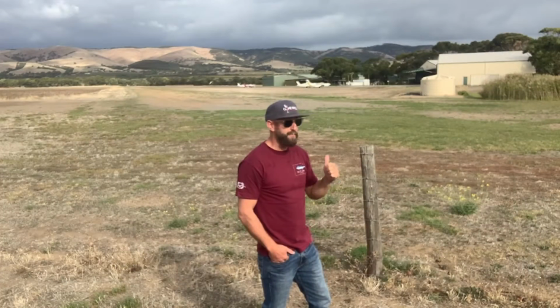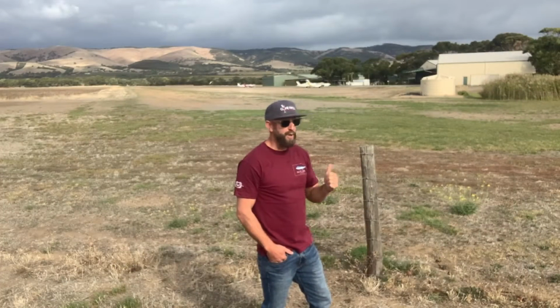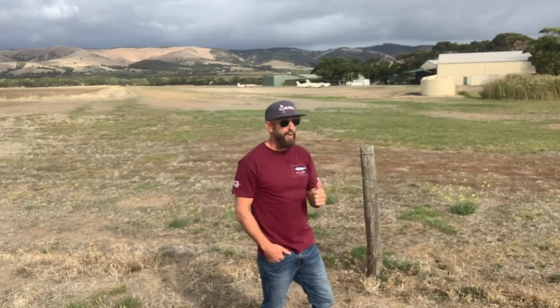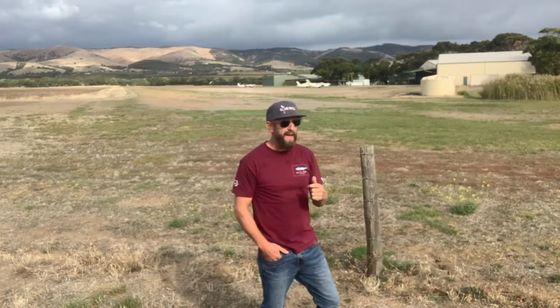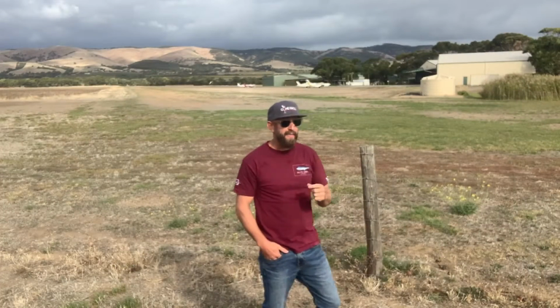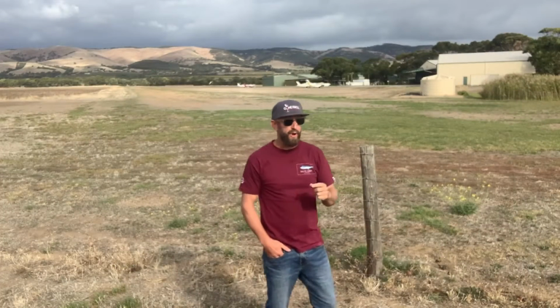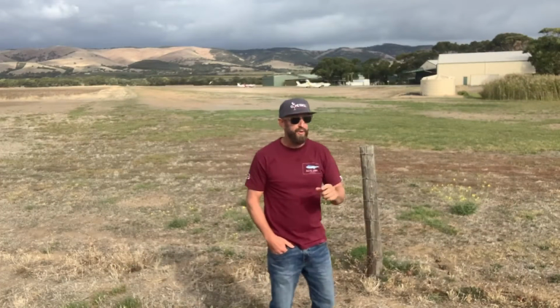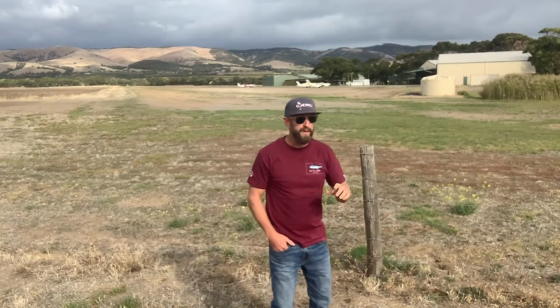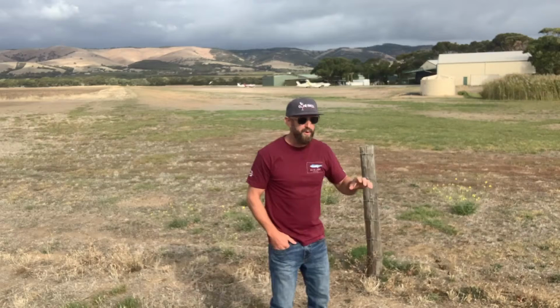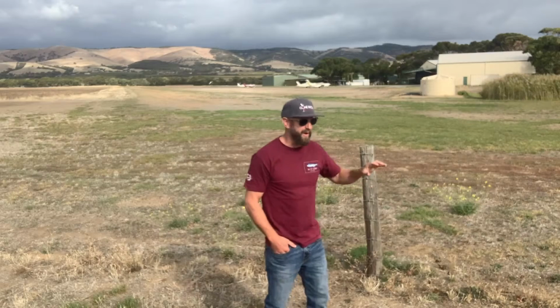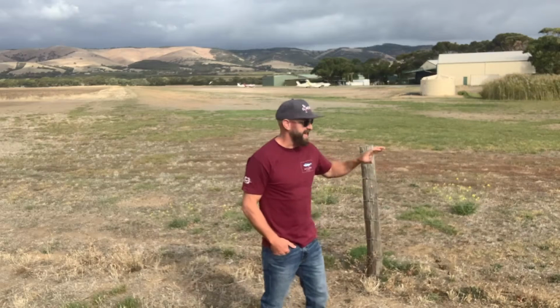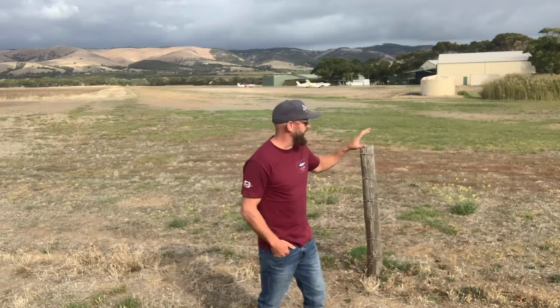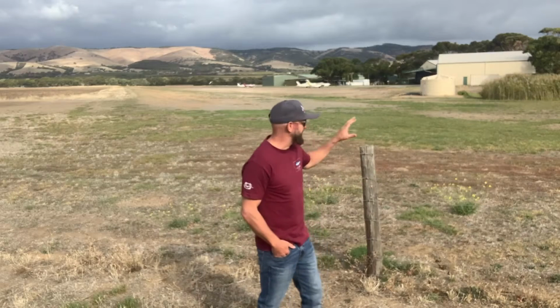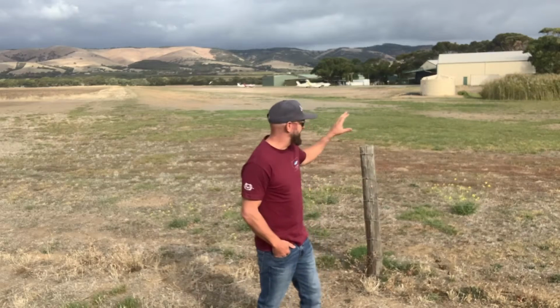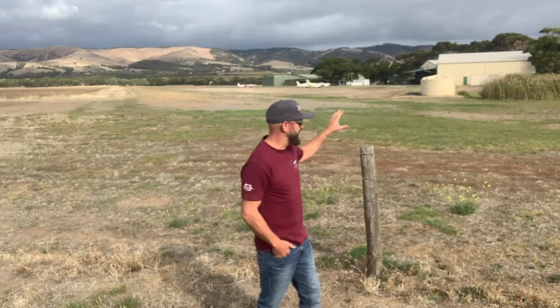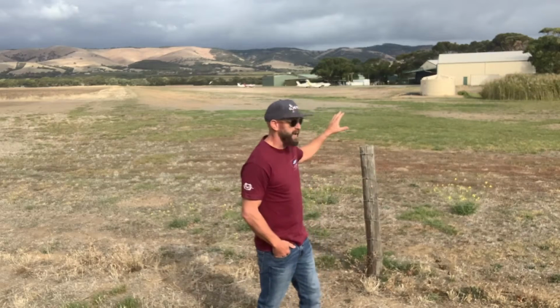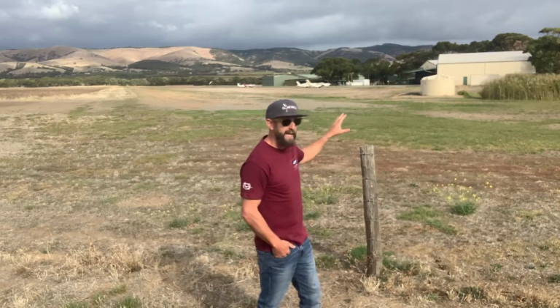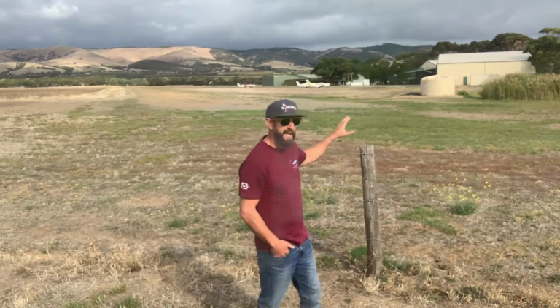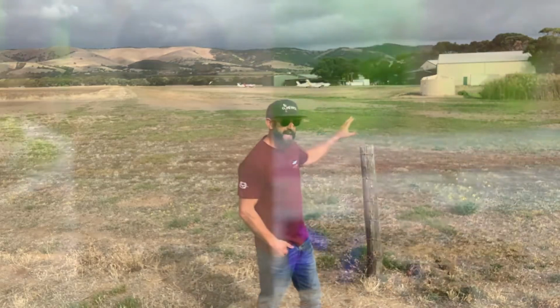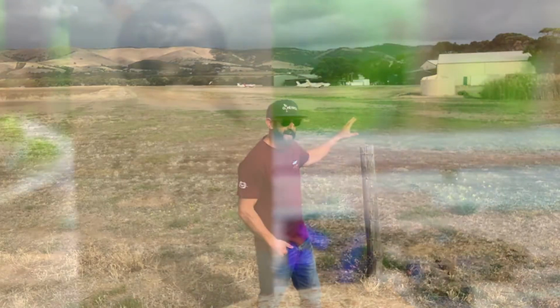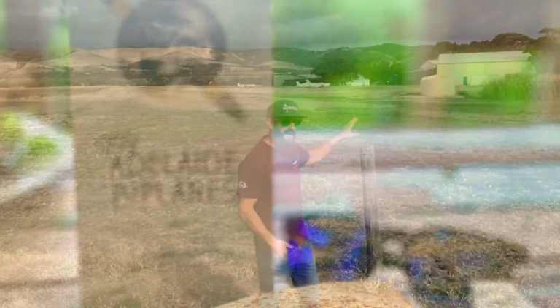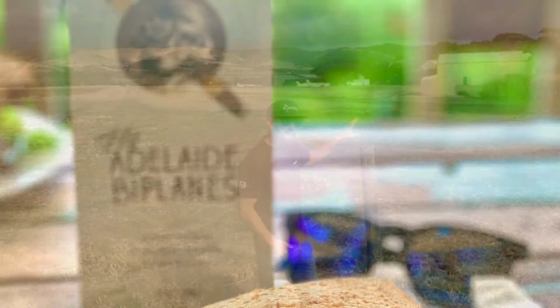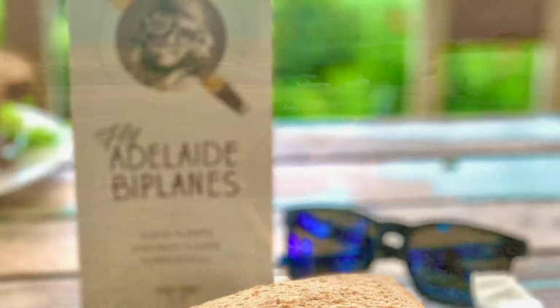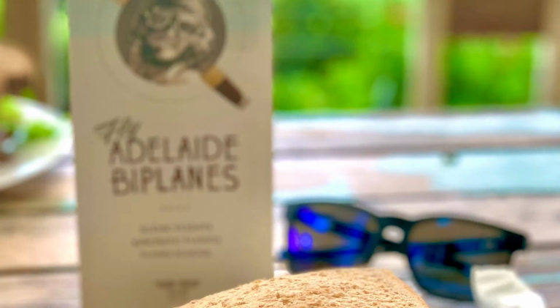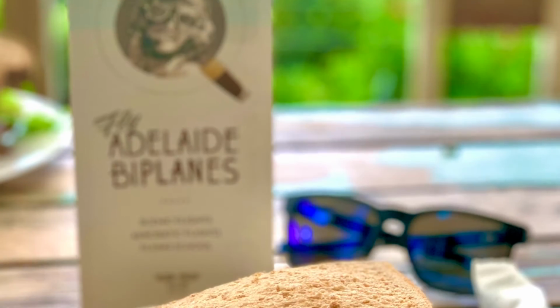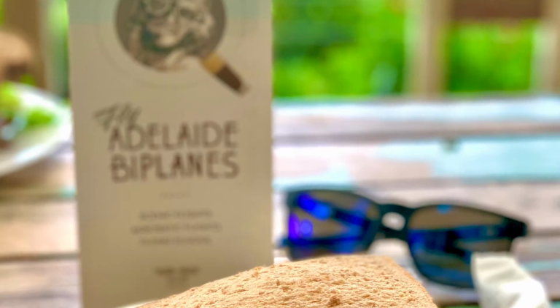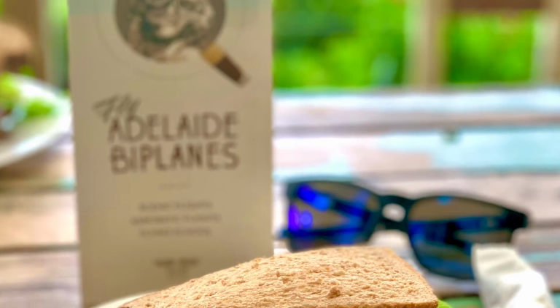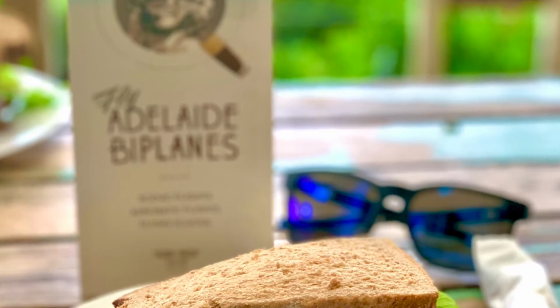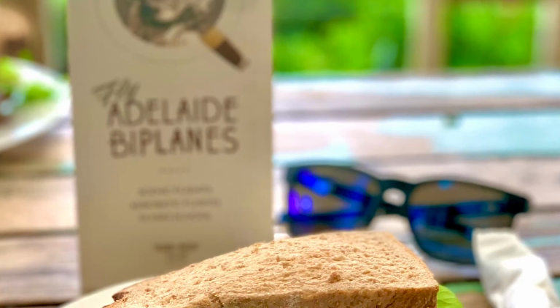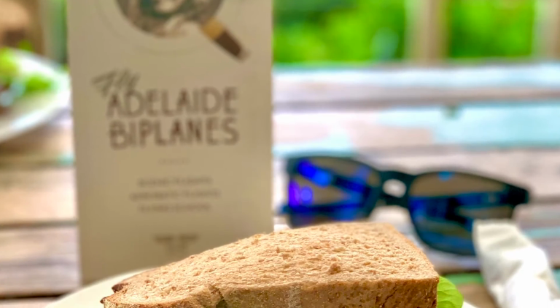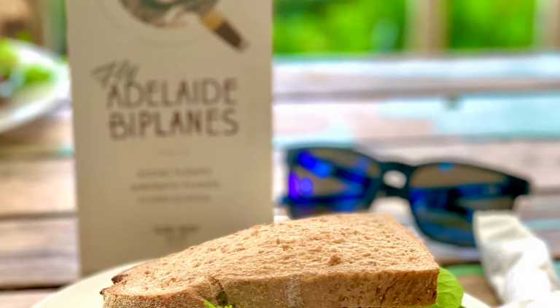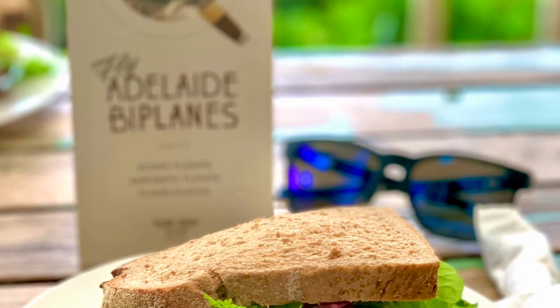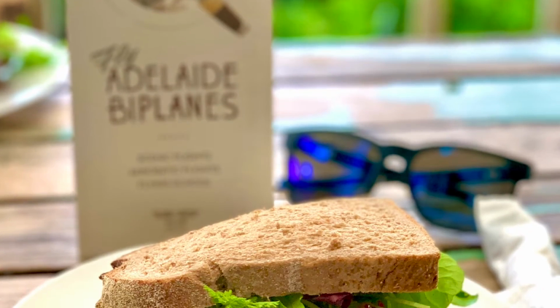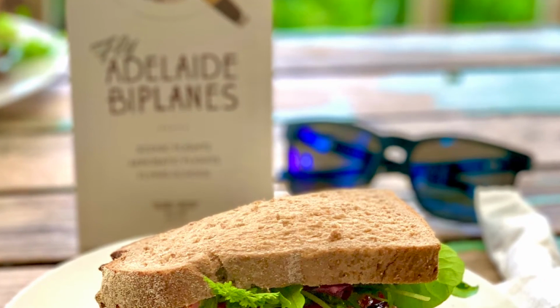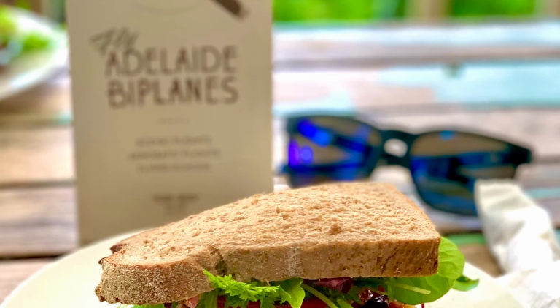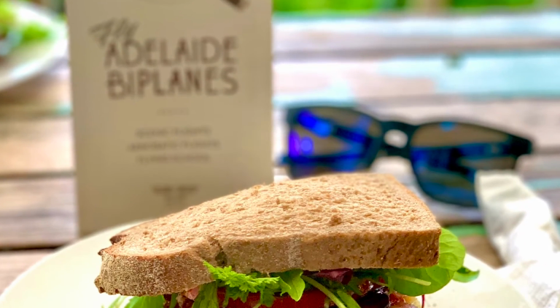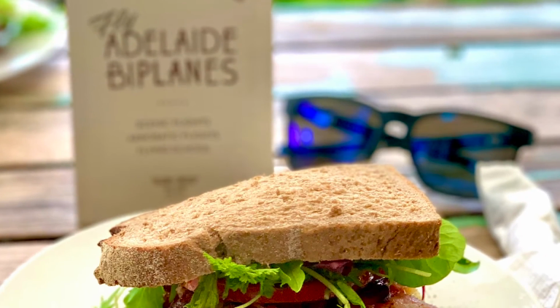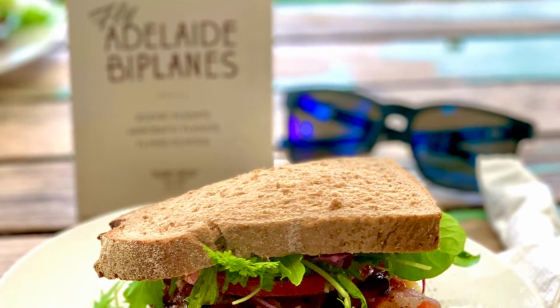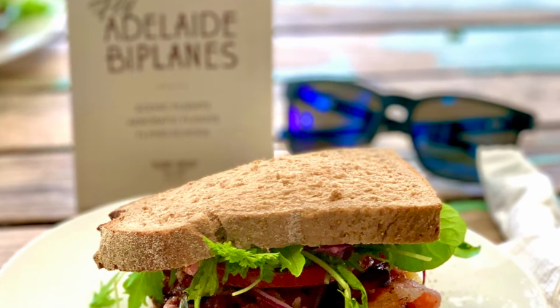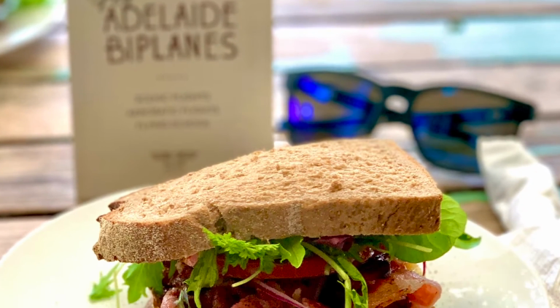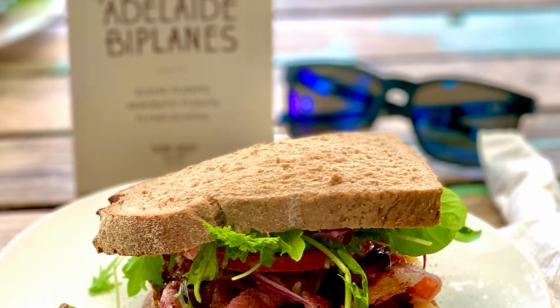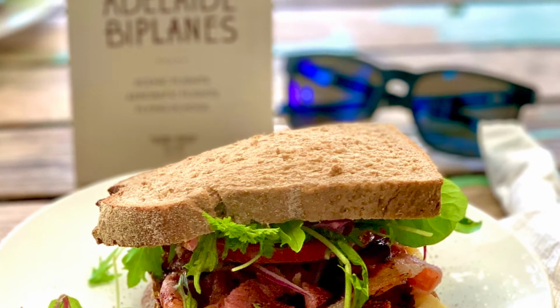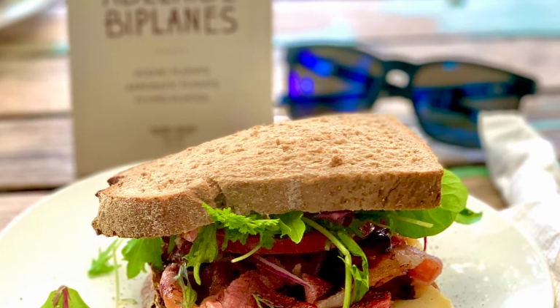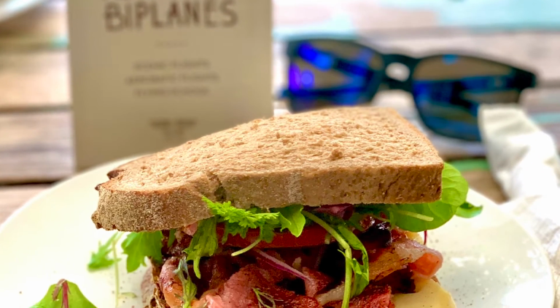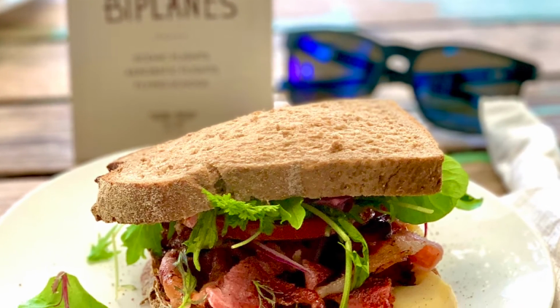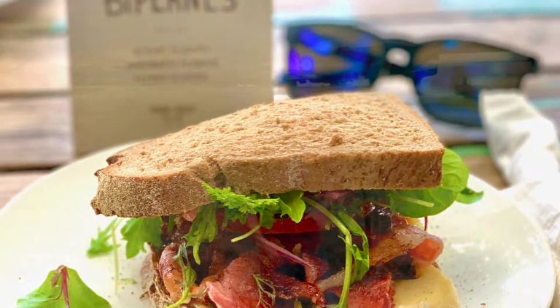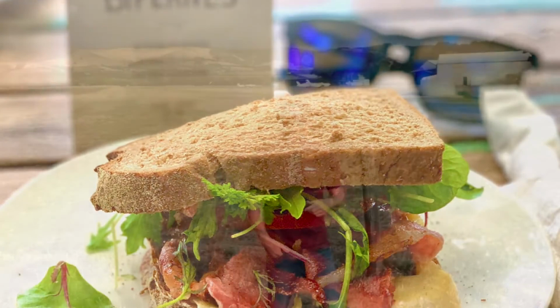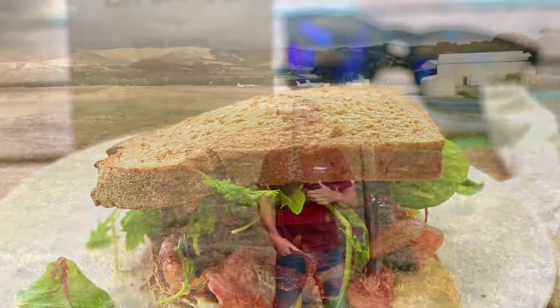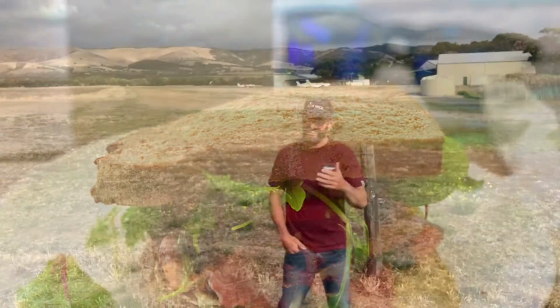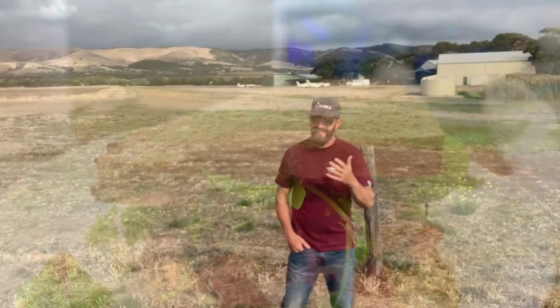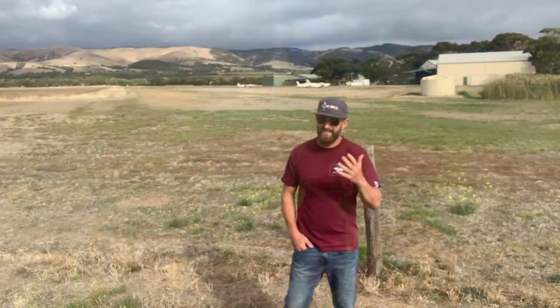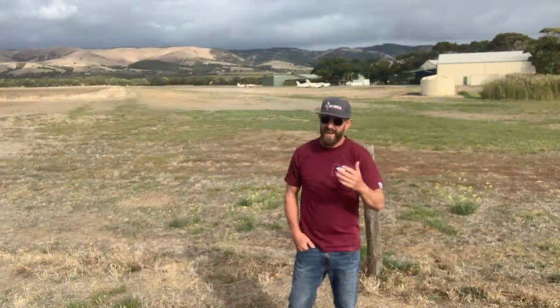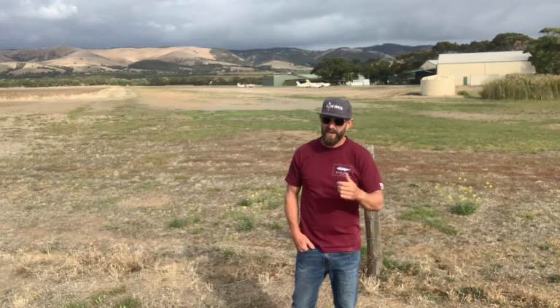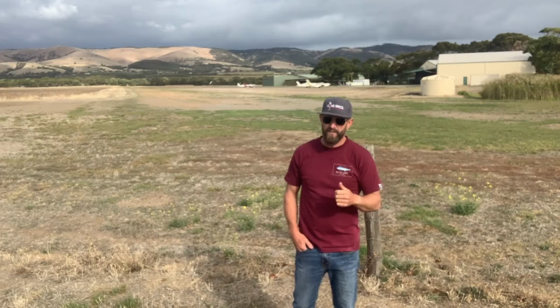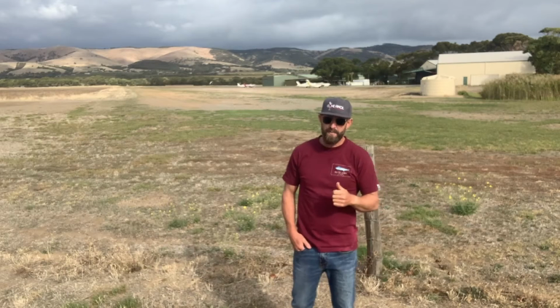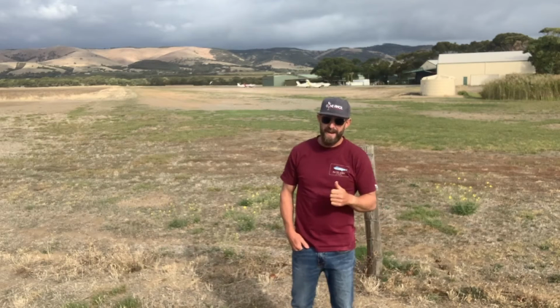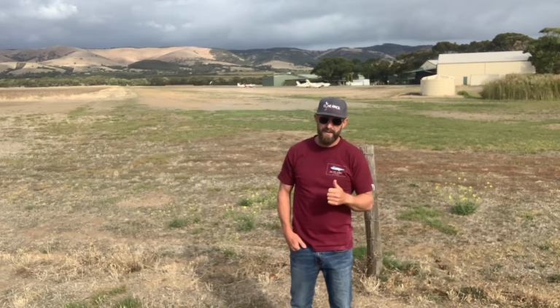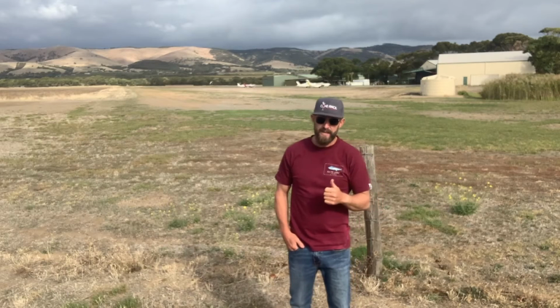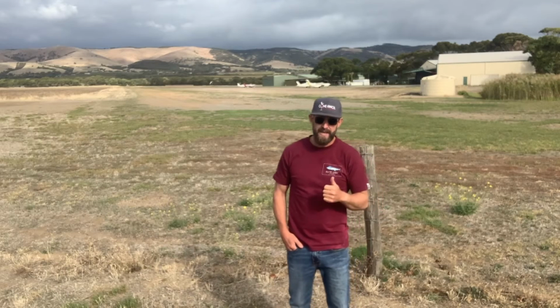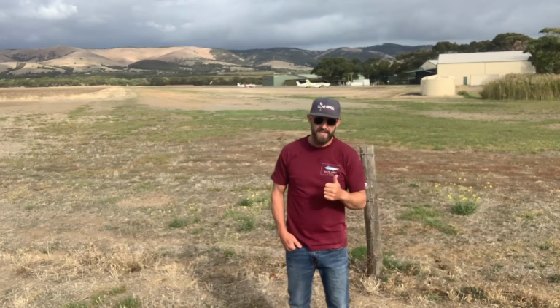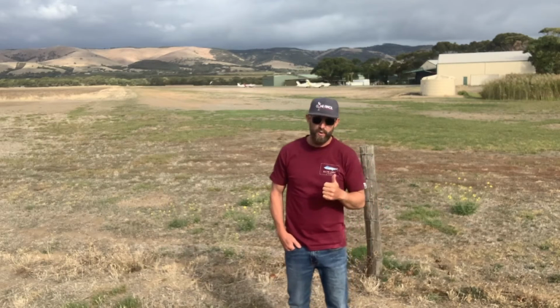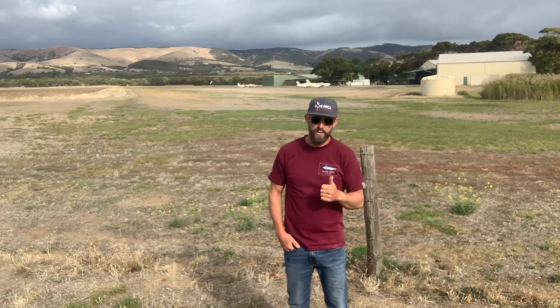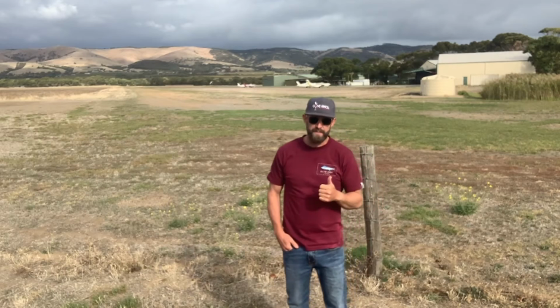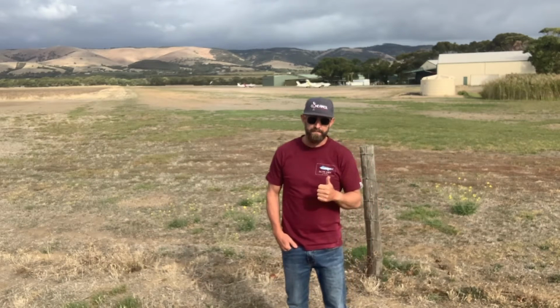Beyond that, they've got a cafeteria here that serves some of the best sandwiches that I've ever eaten, and the value for money is awesome.